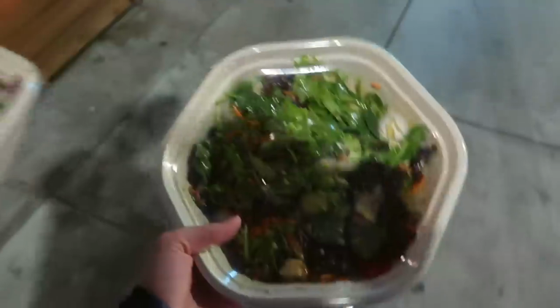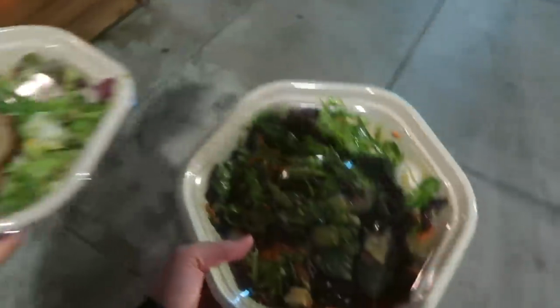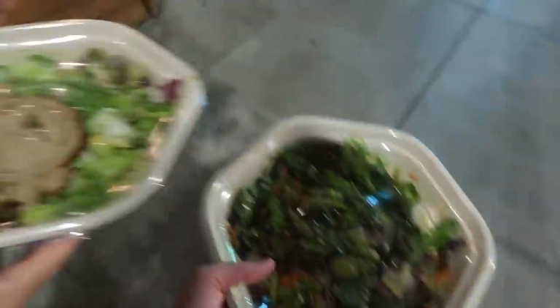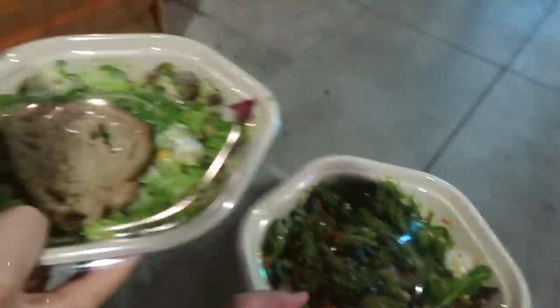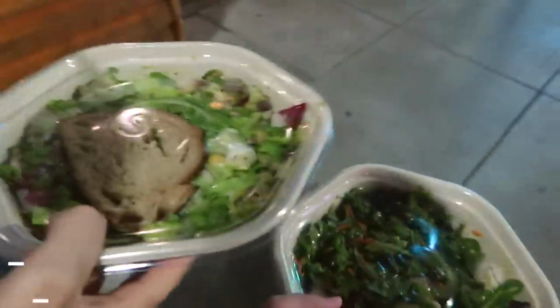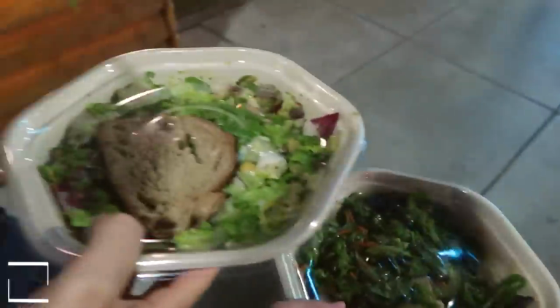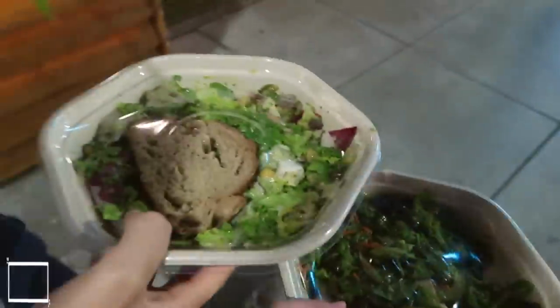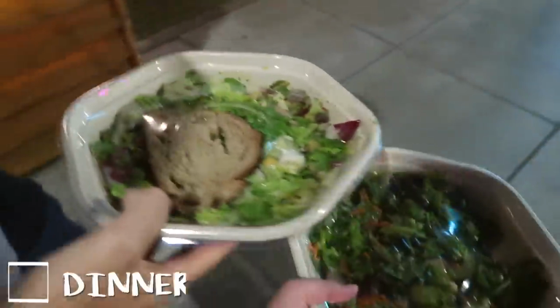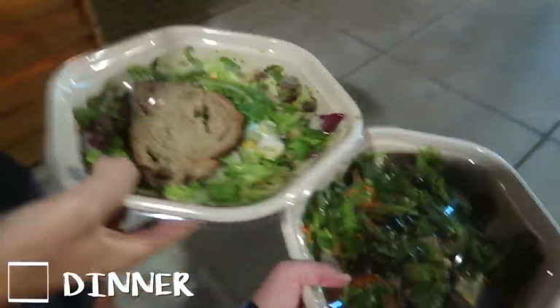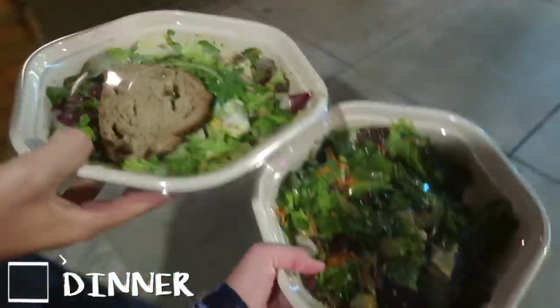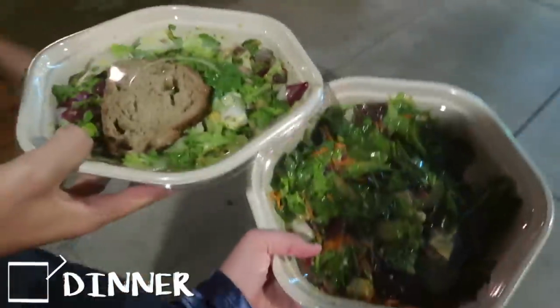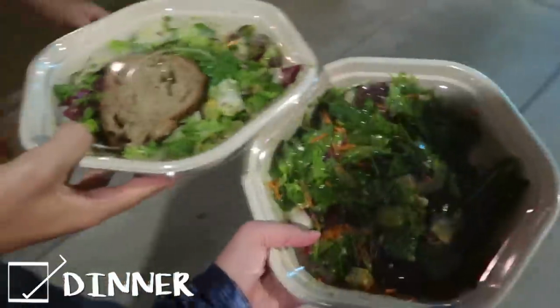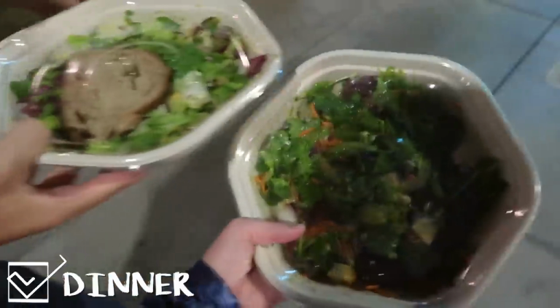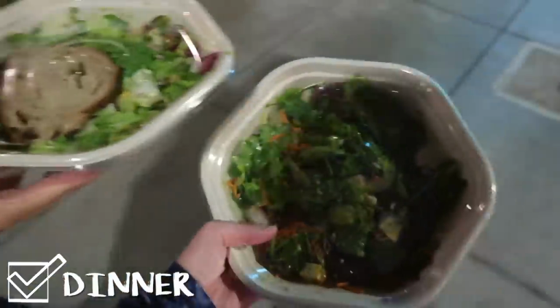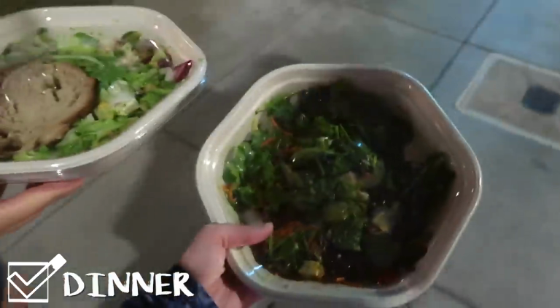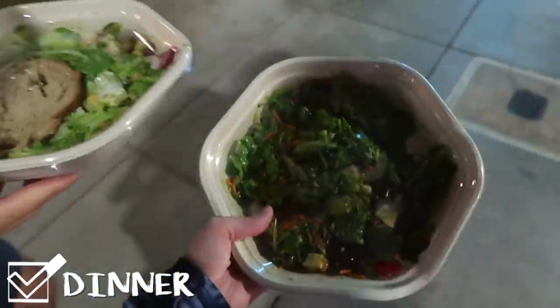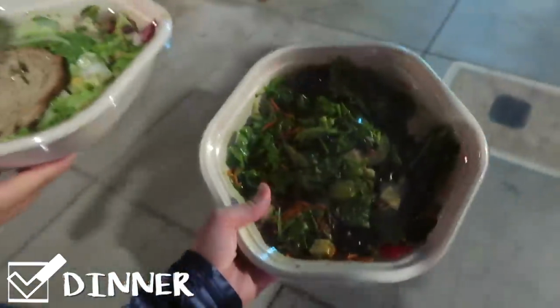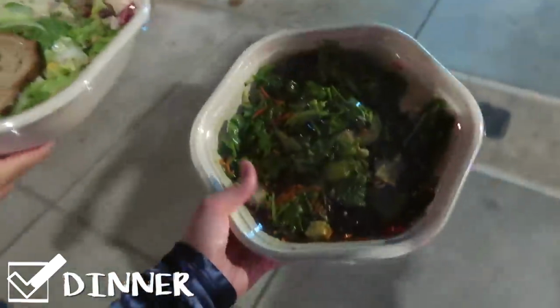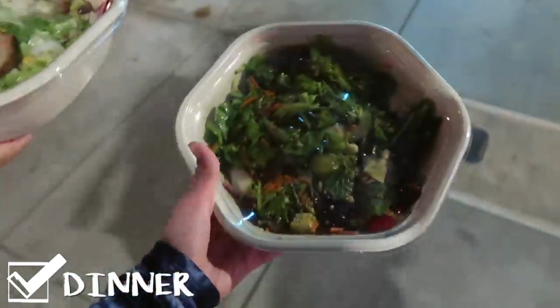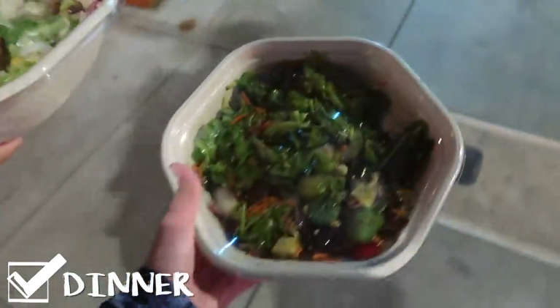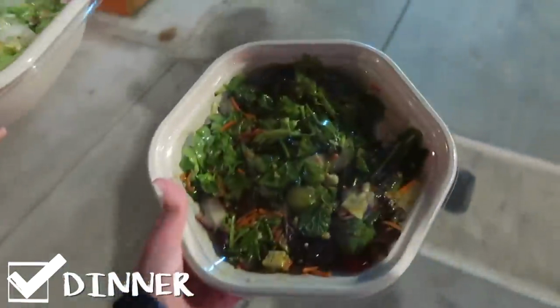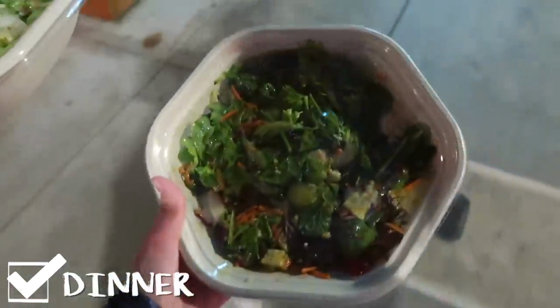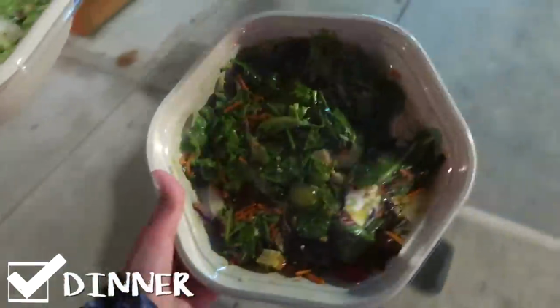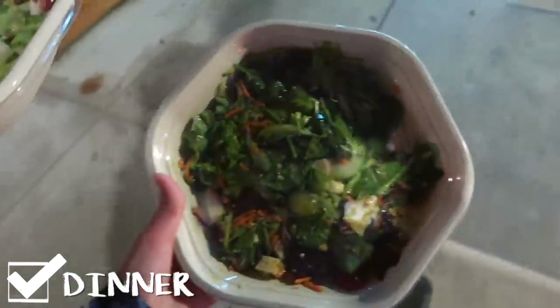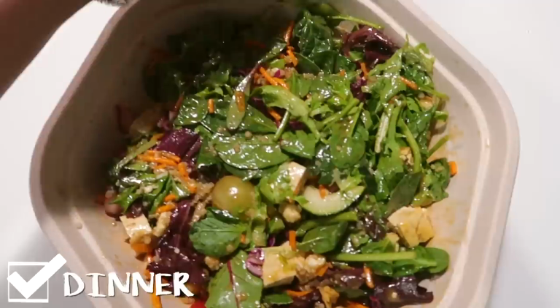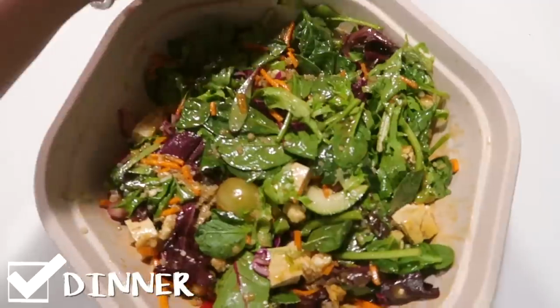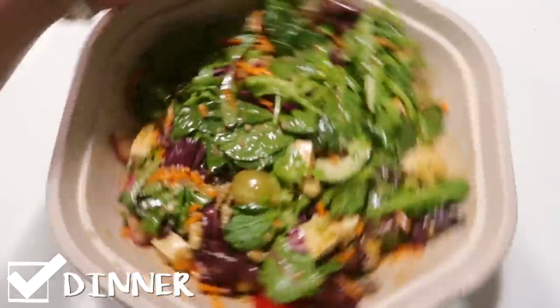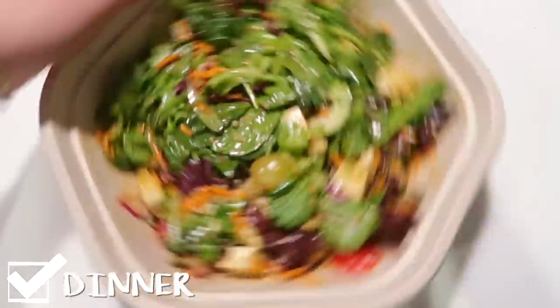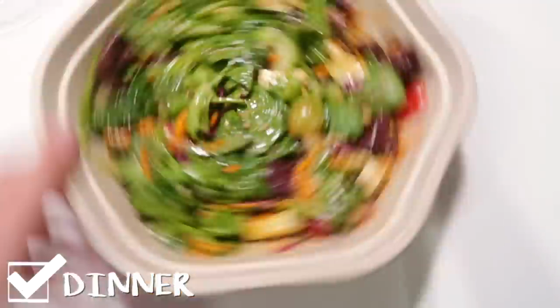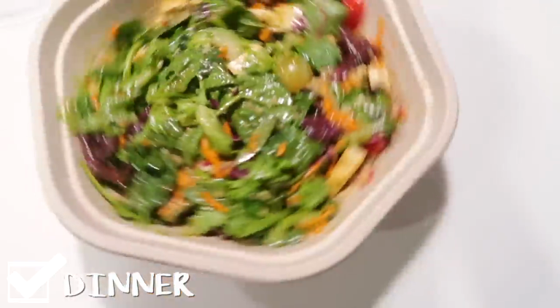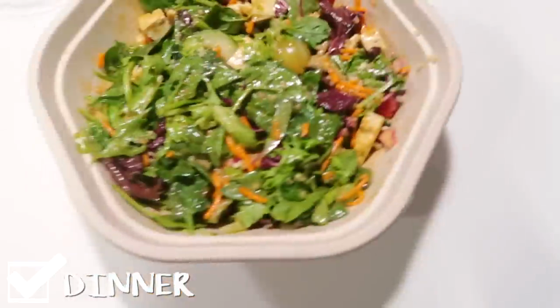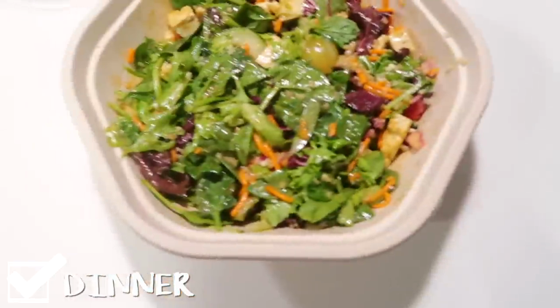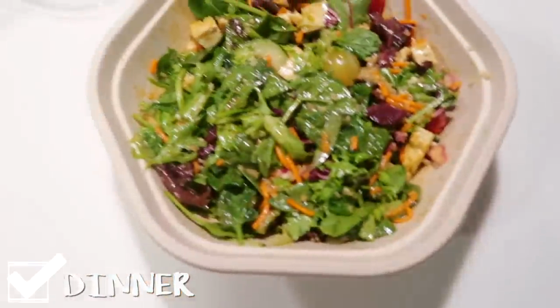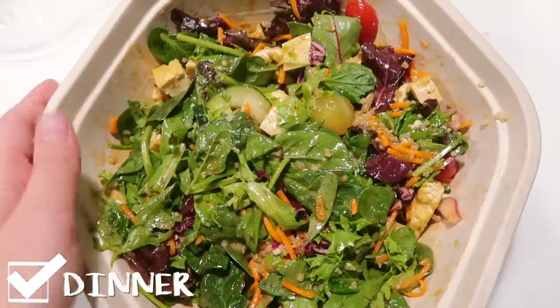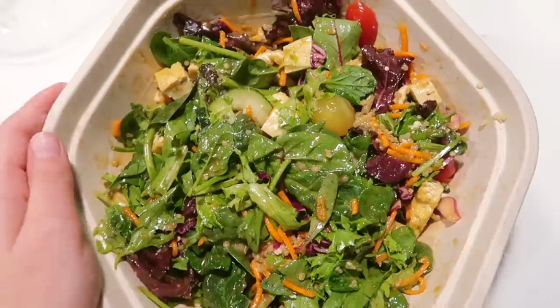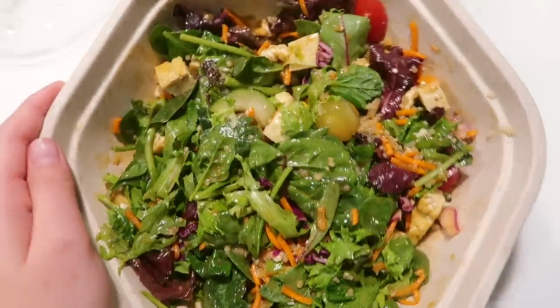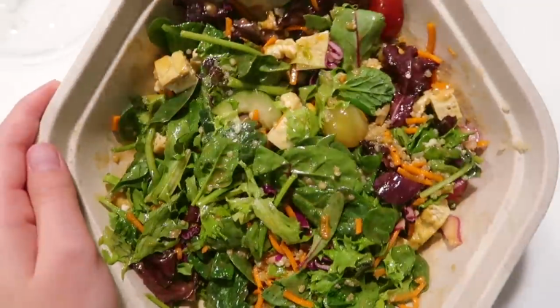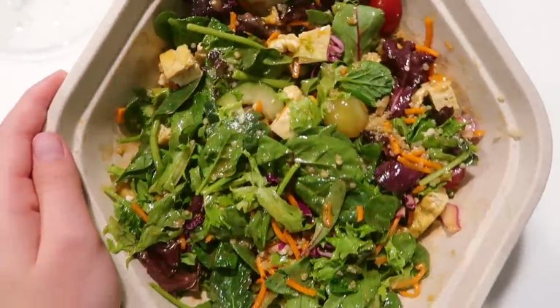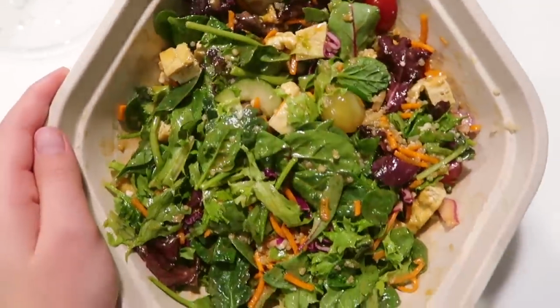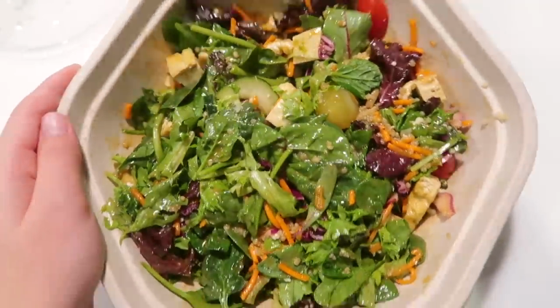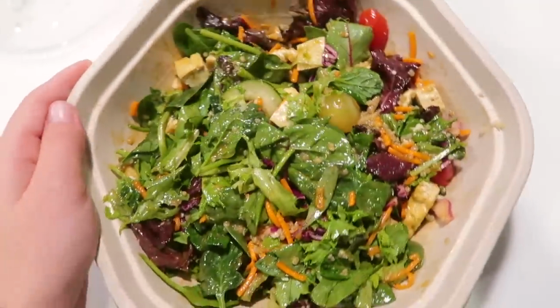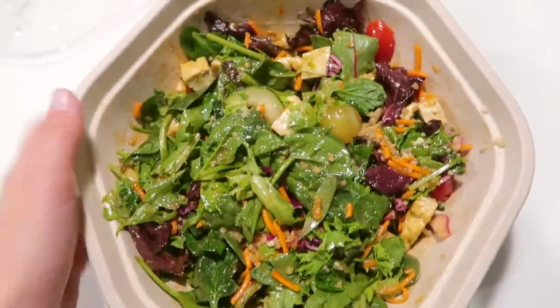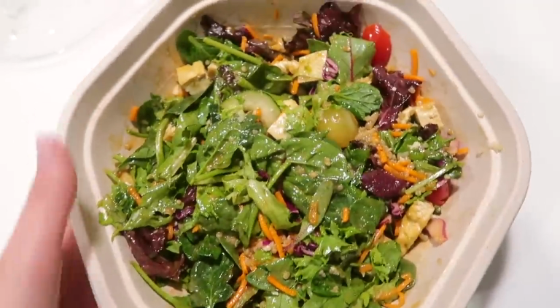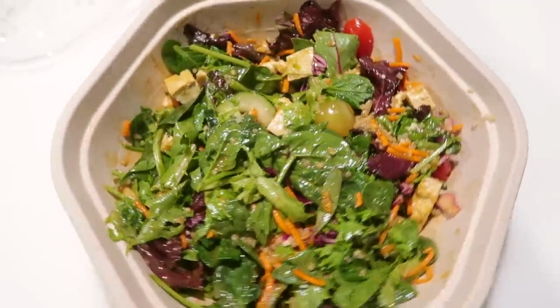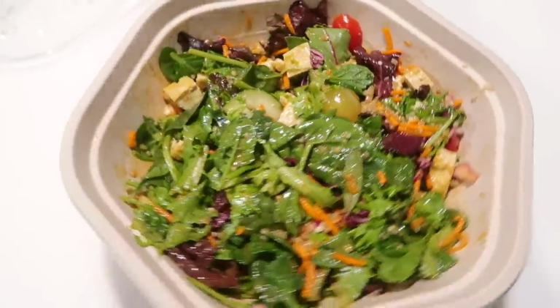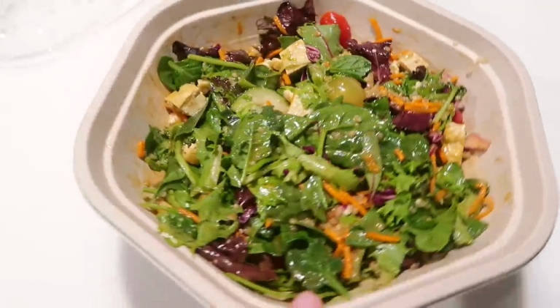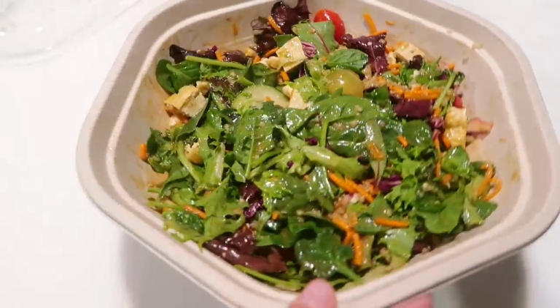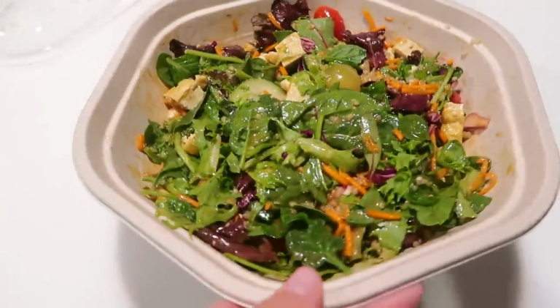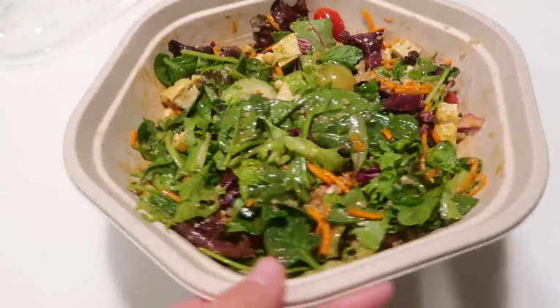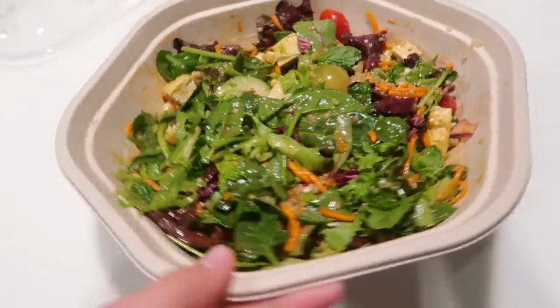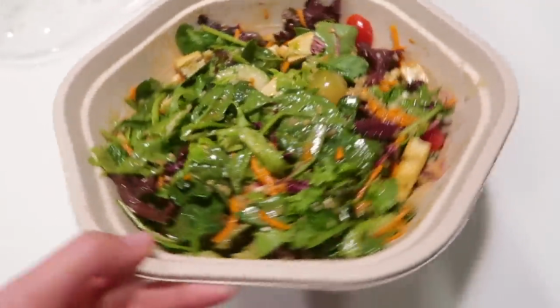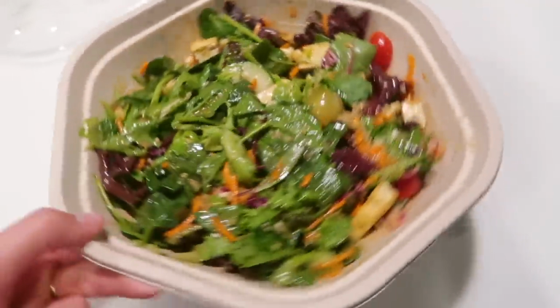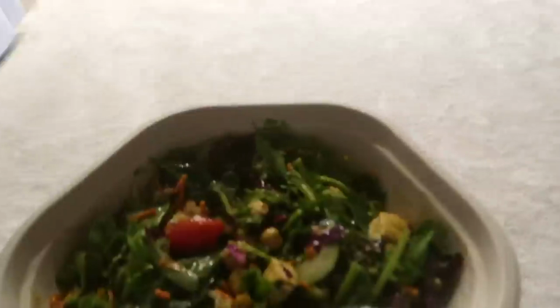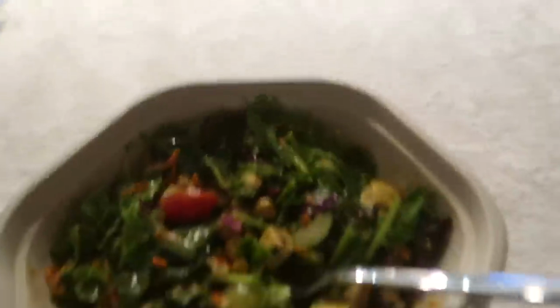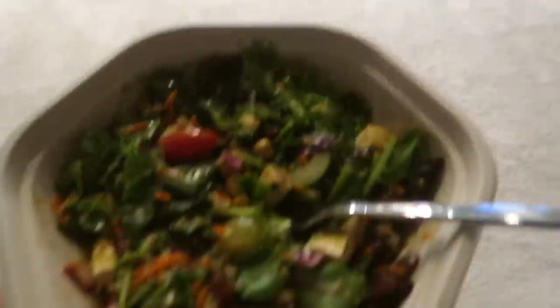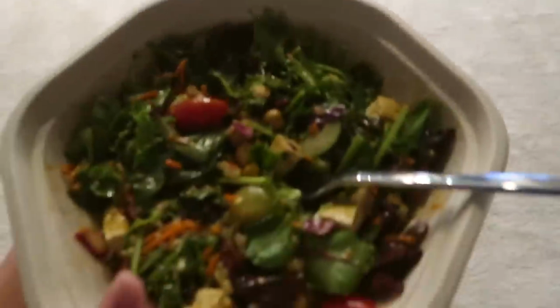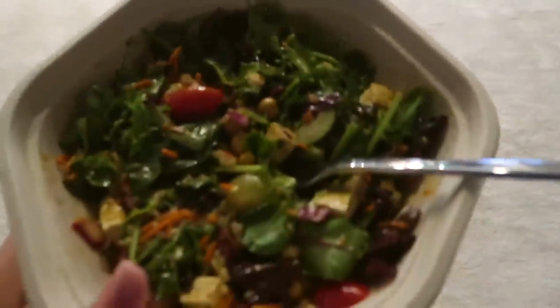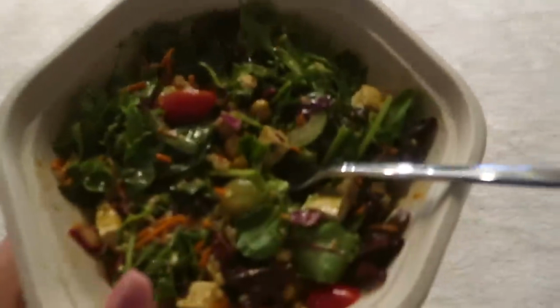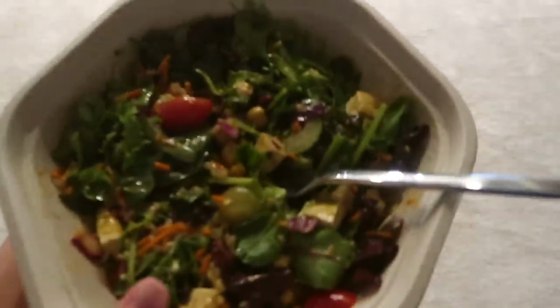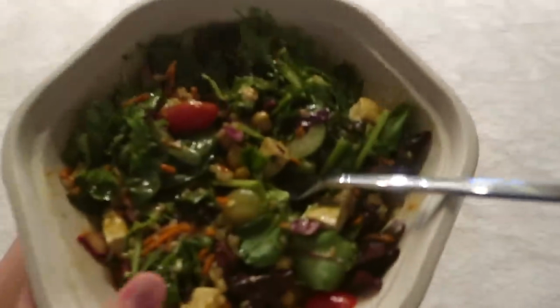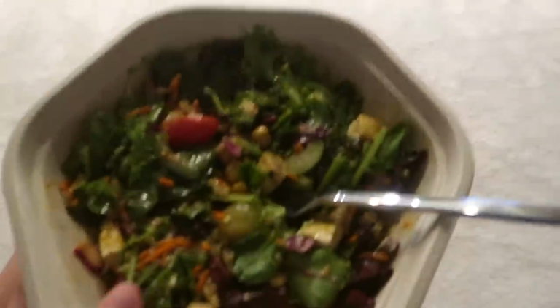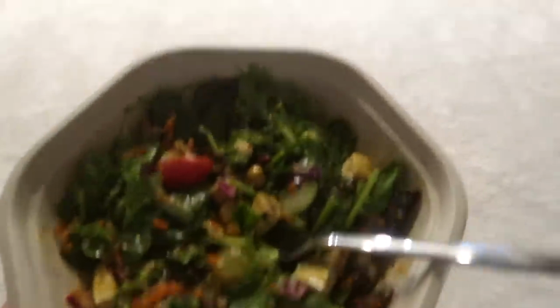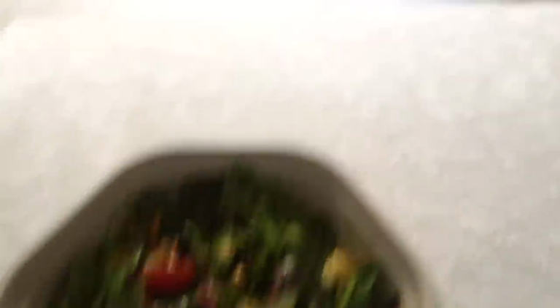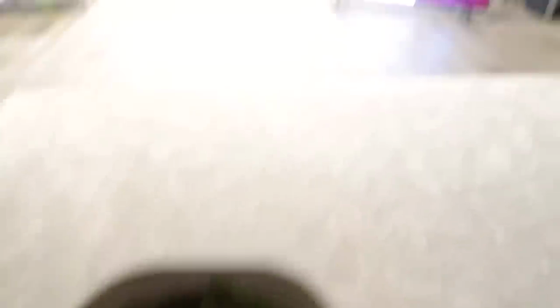Salads on the go and we're heading back home. We're gonna watch some TV now.